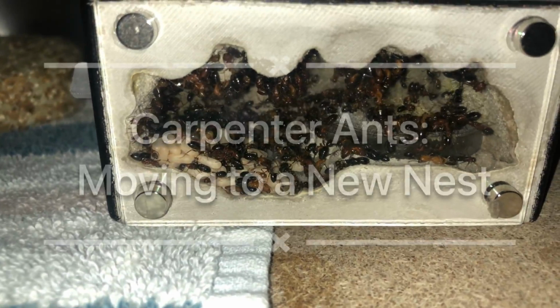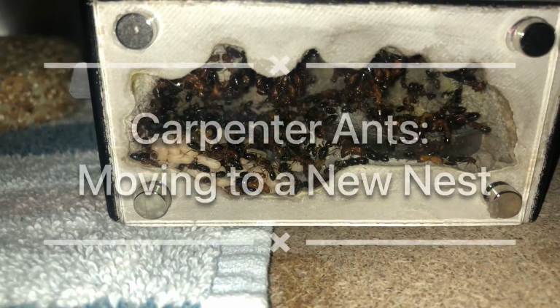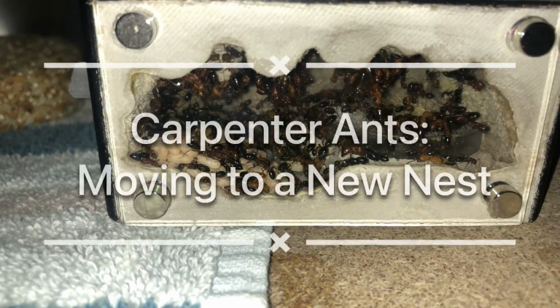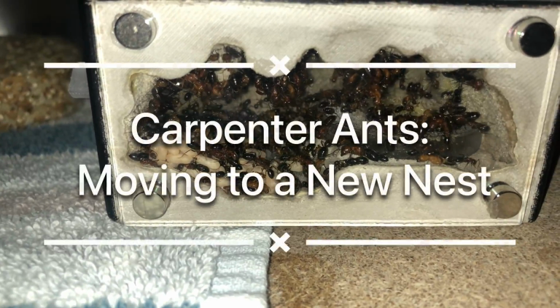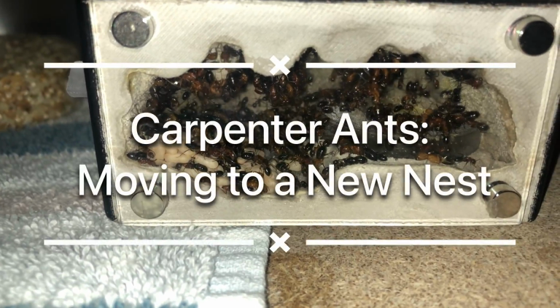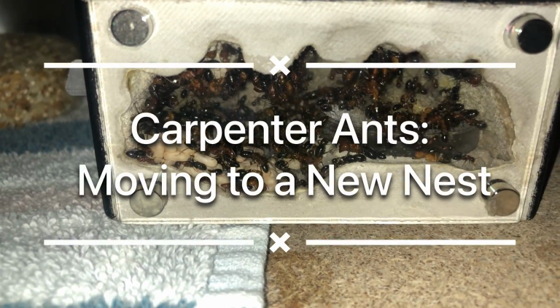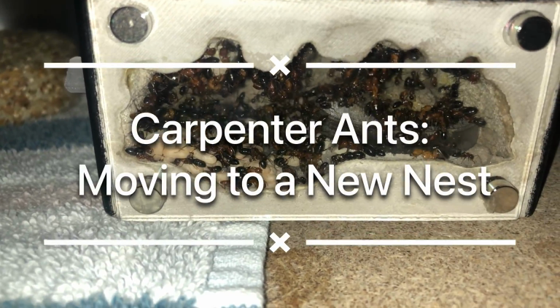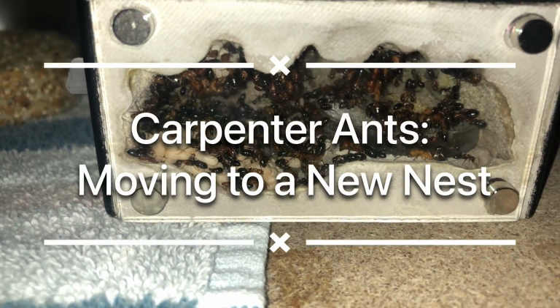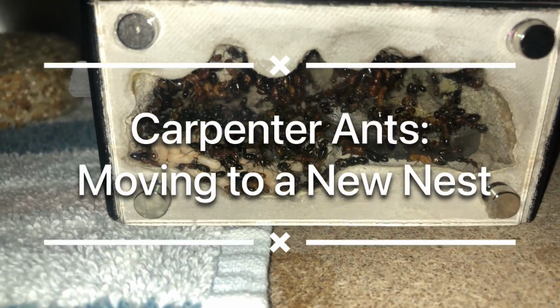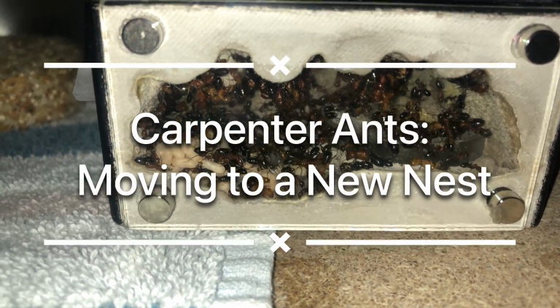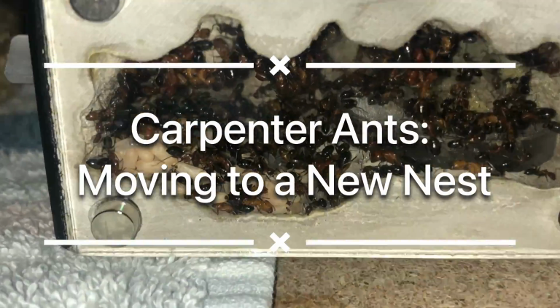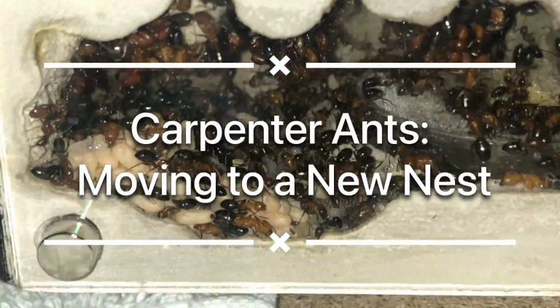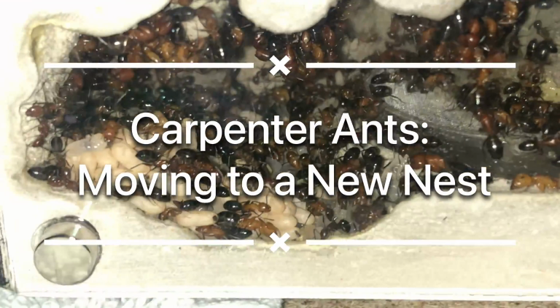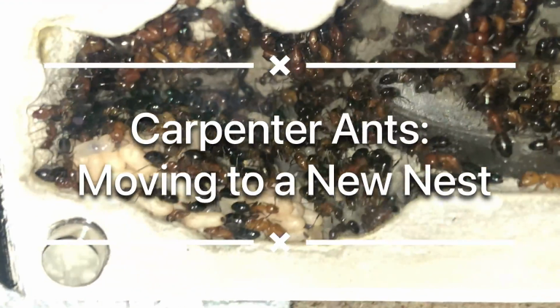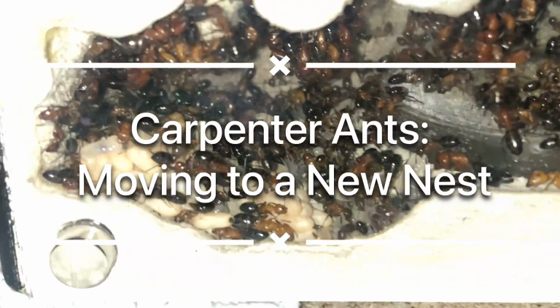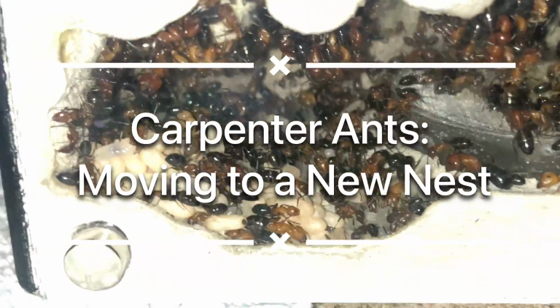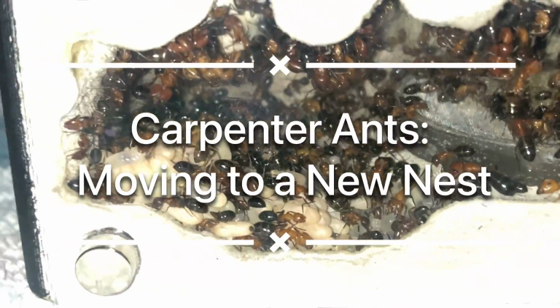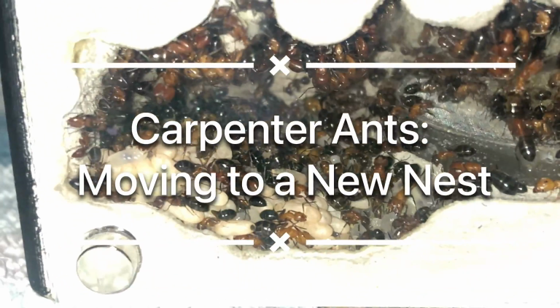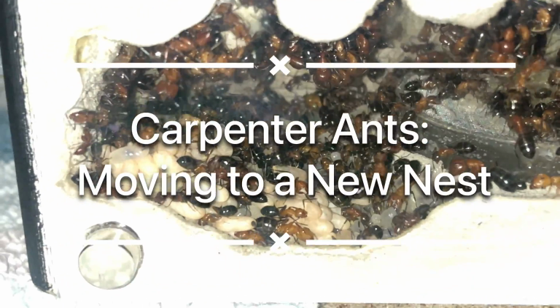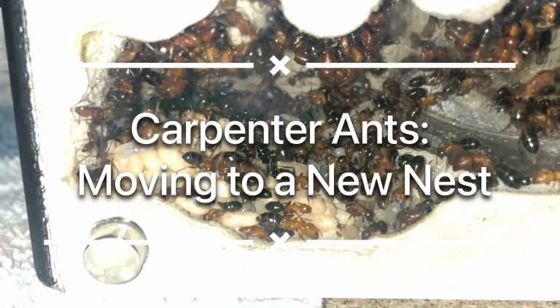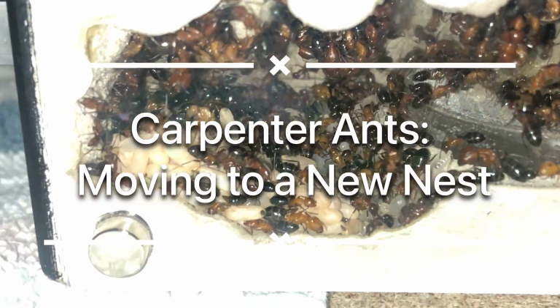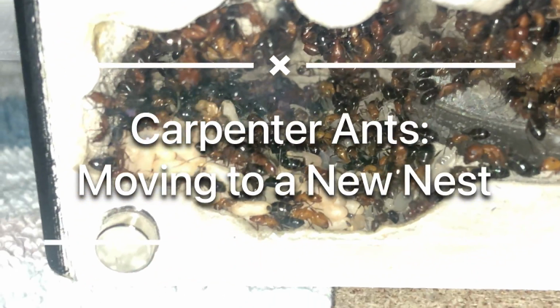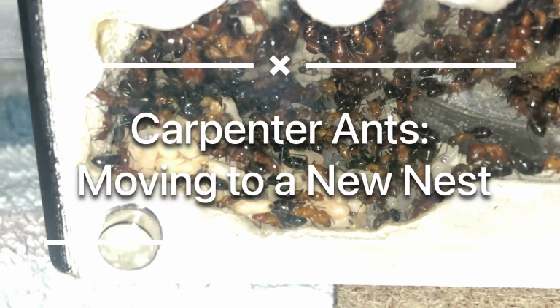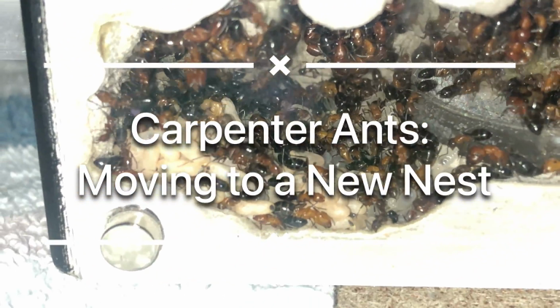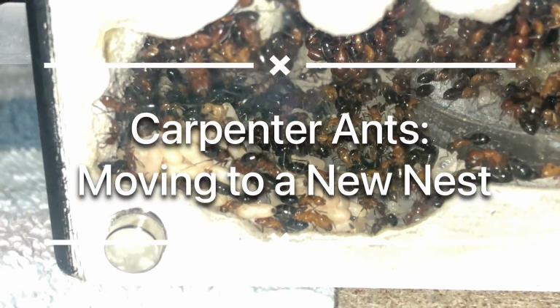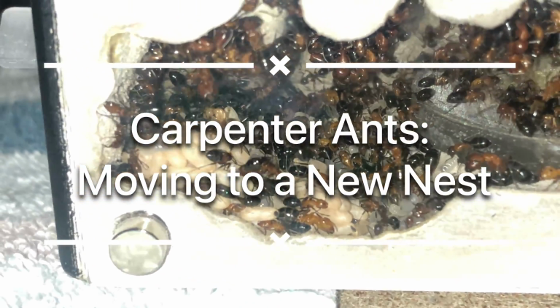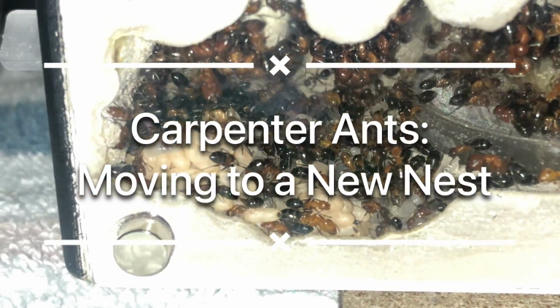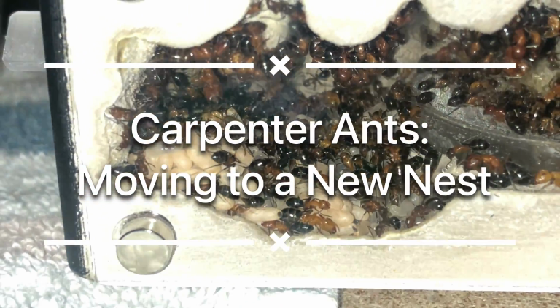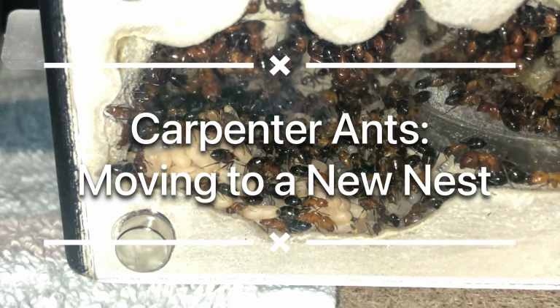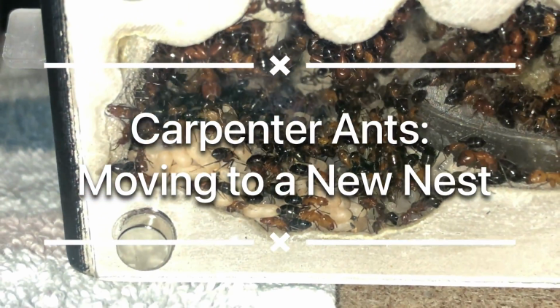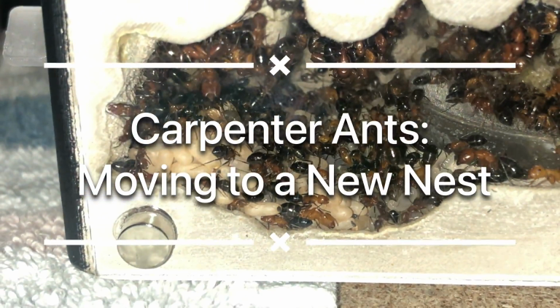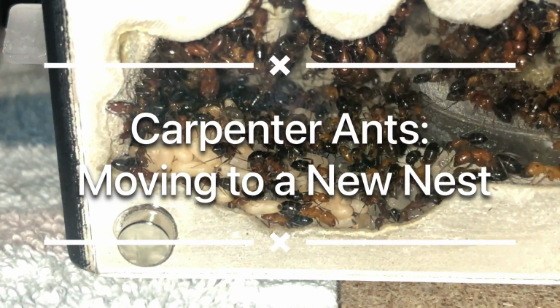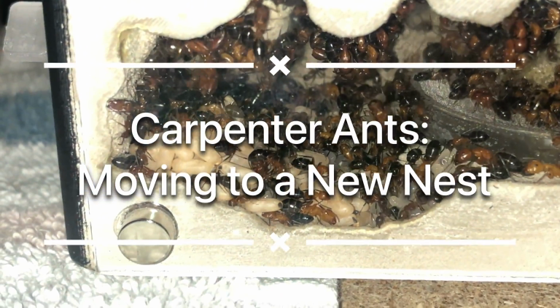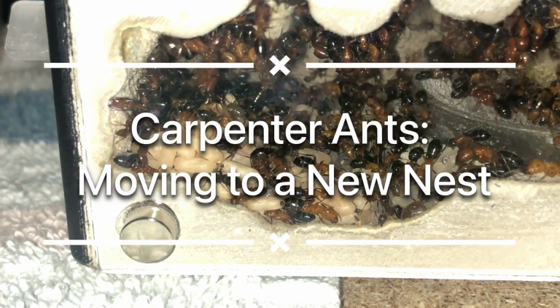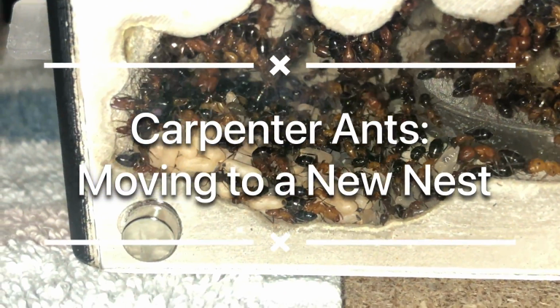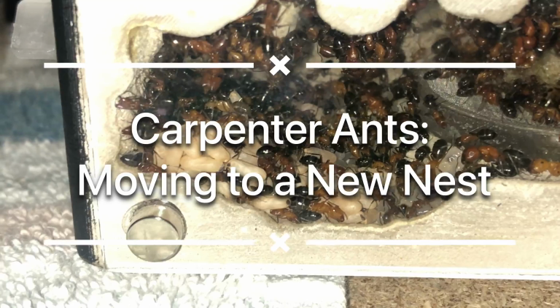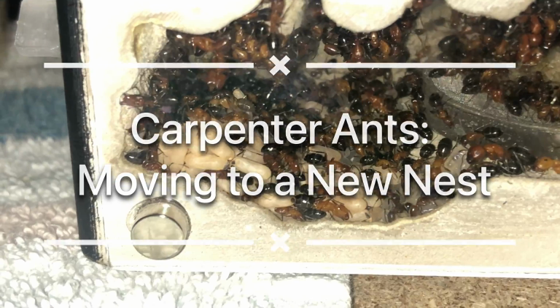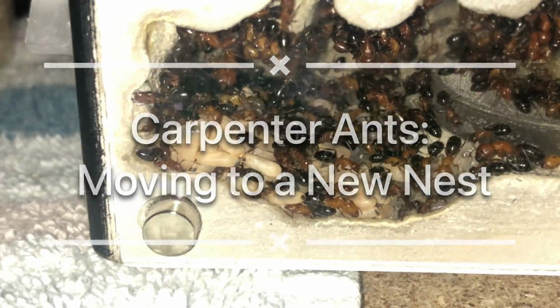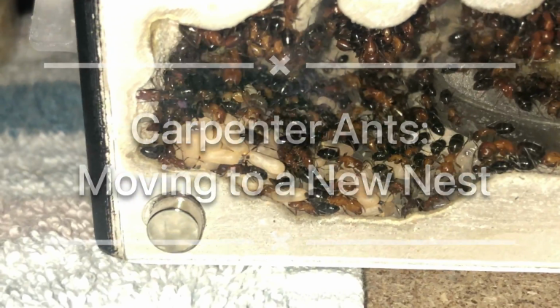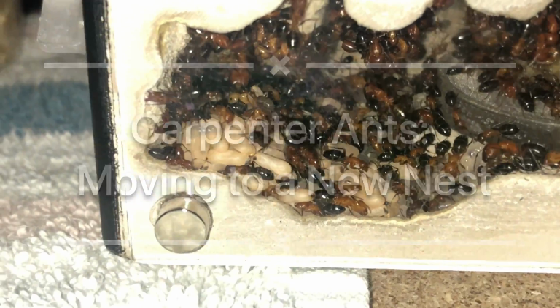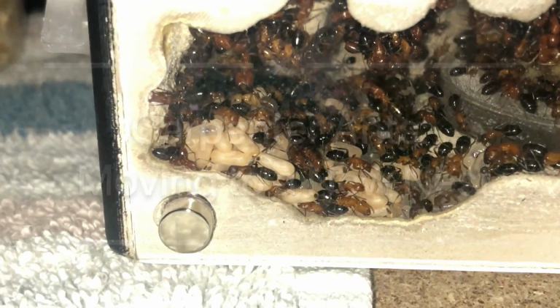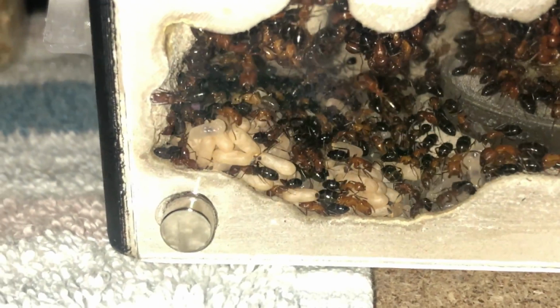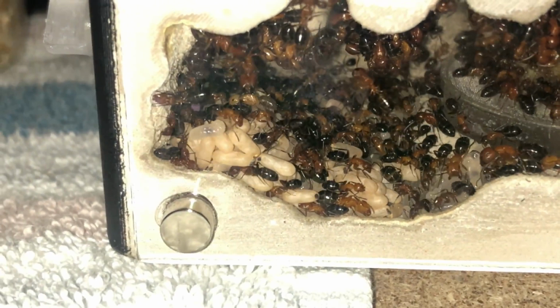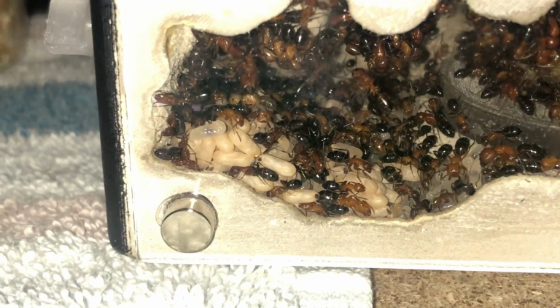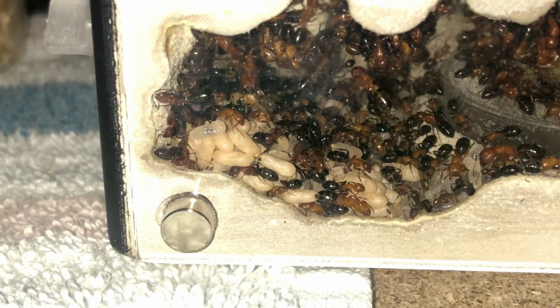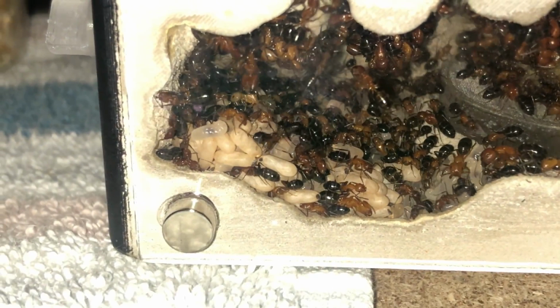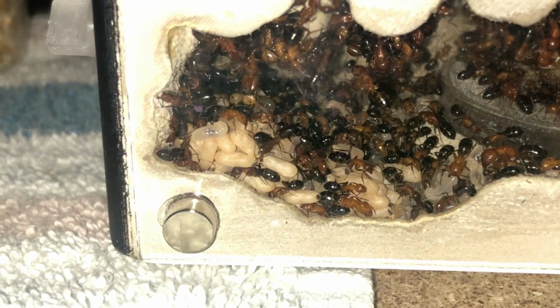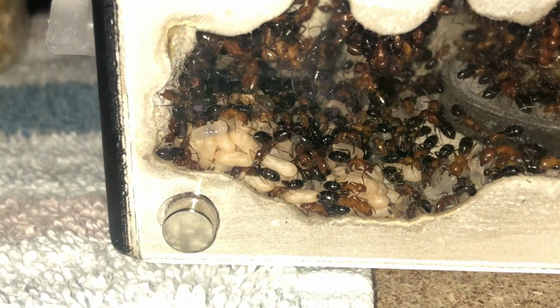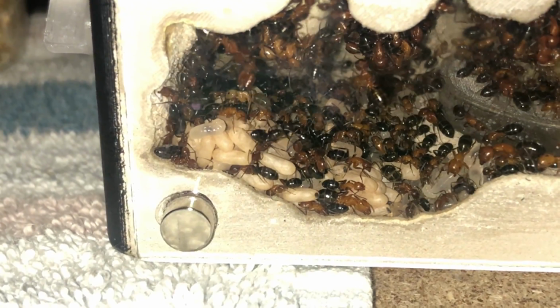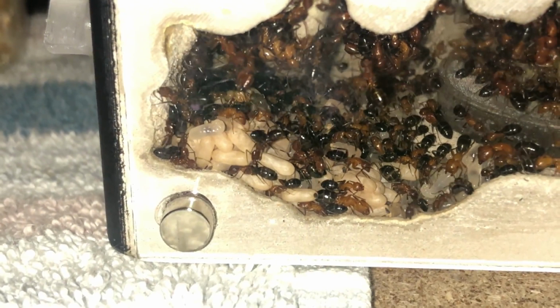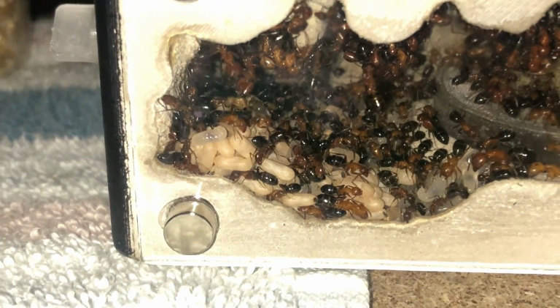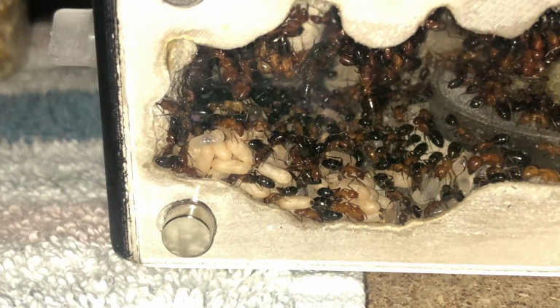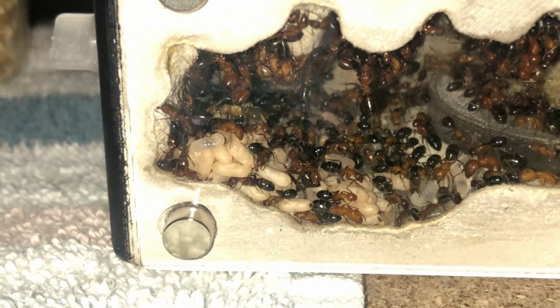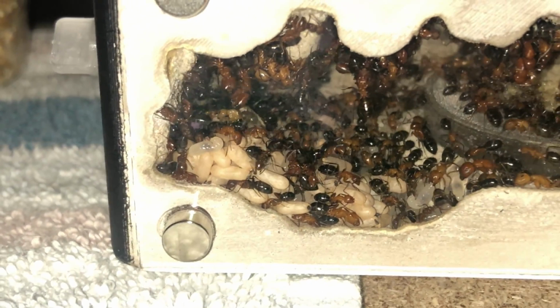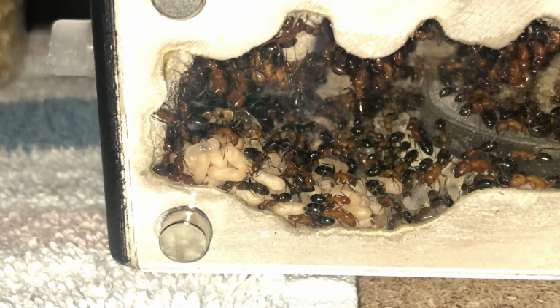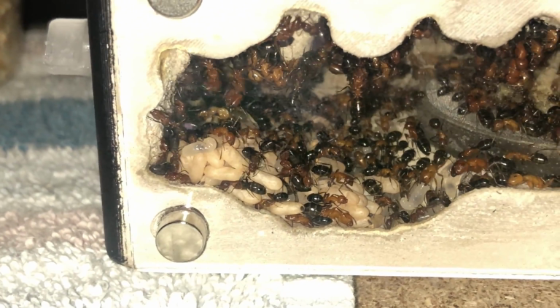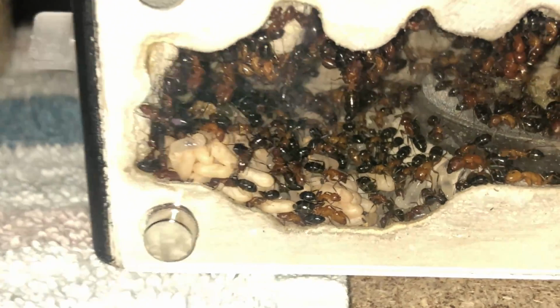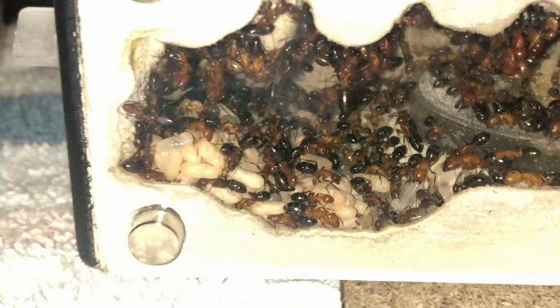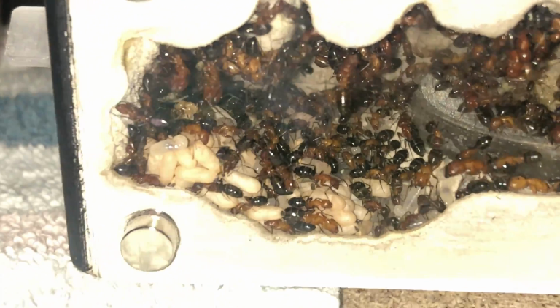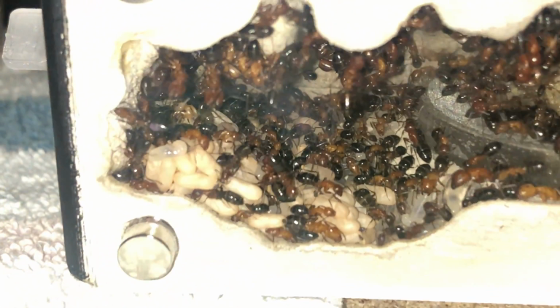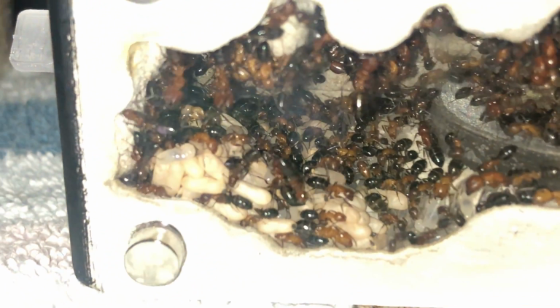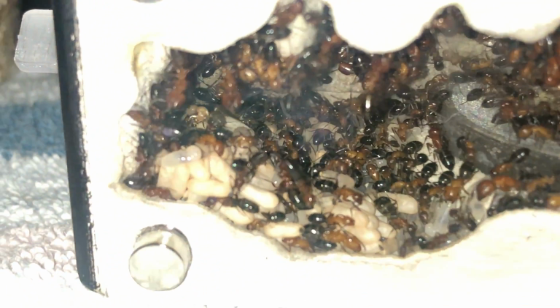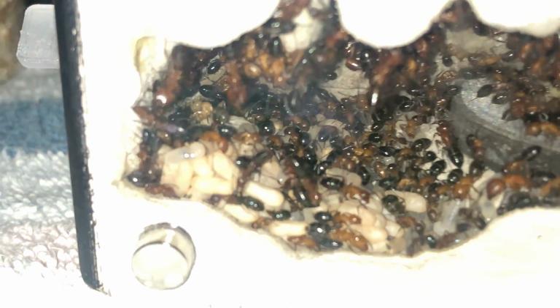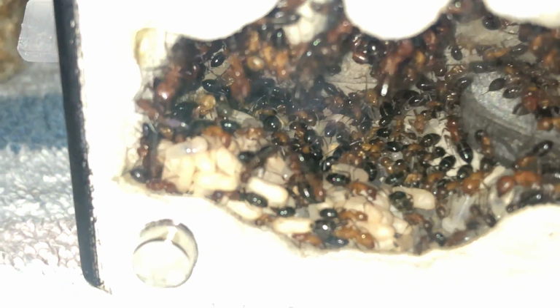Howdy and welcome back to the Antterium. In today's video we will show you one of our carpenter ant colonies.